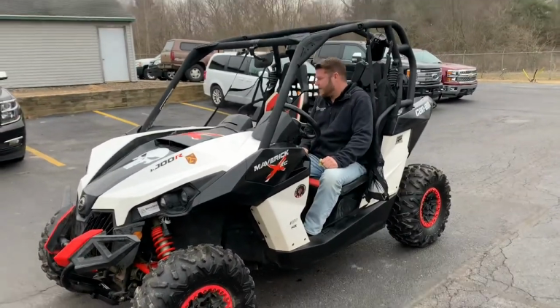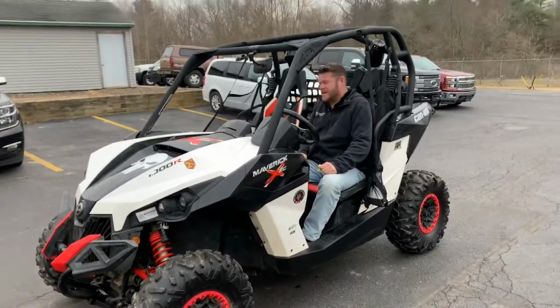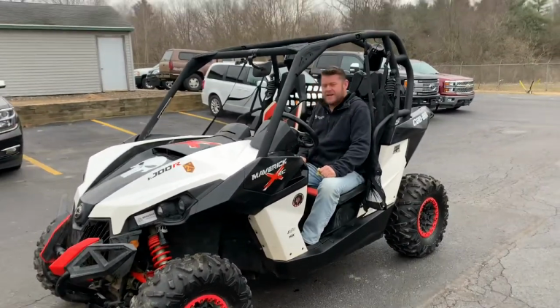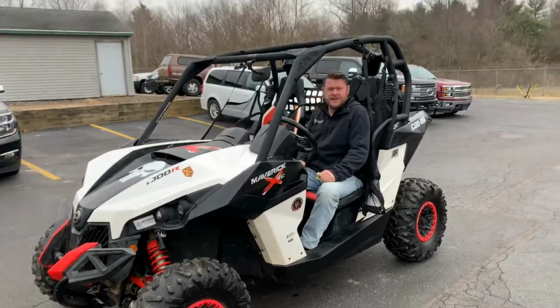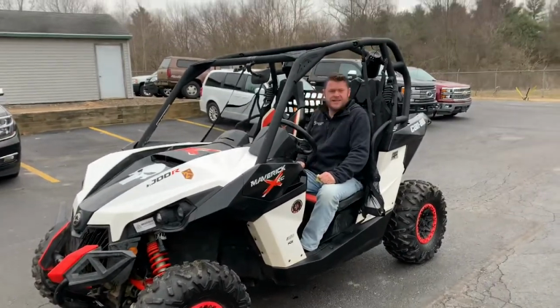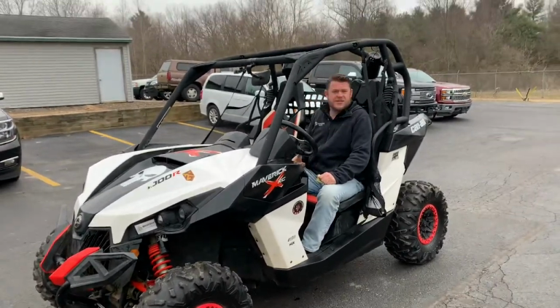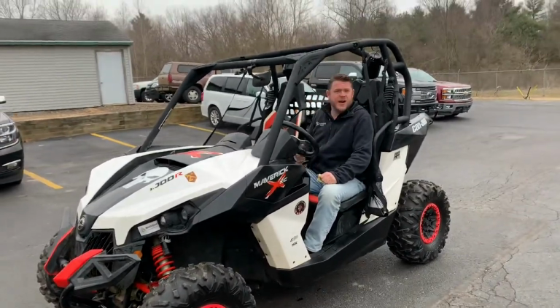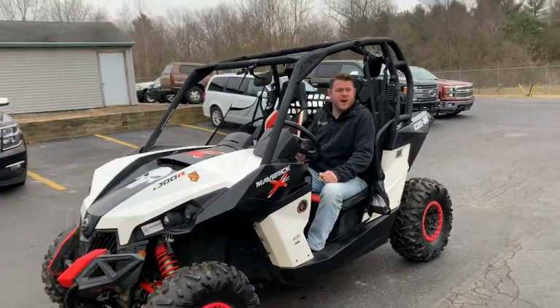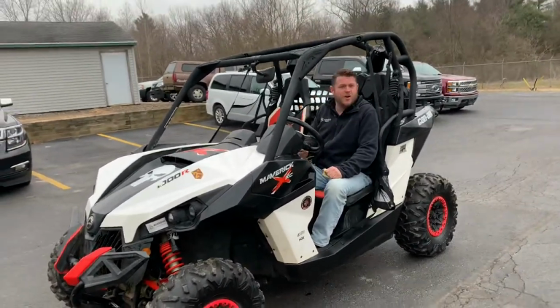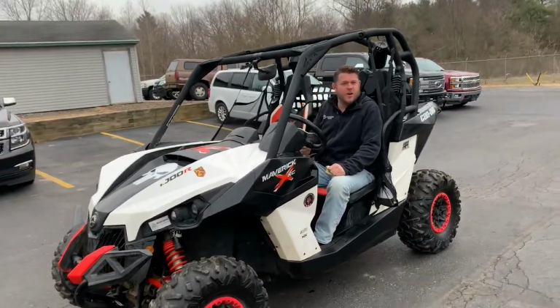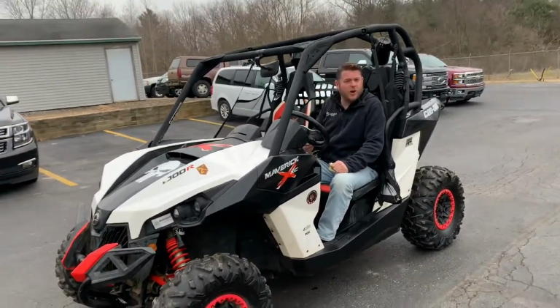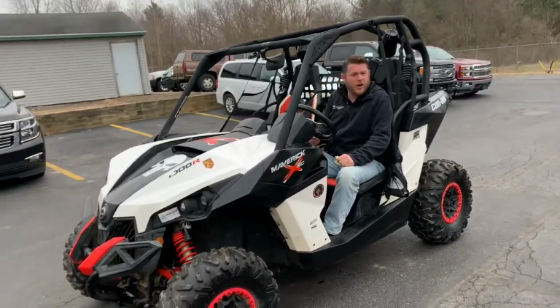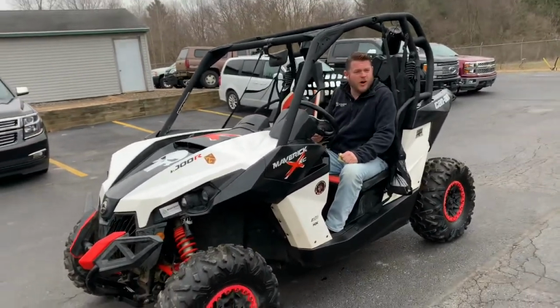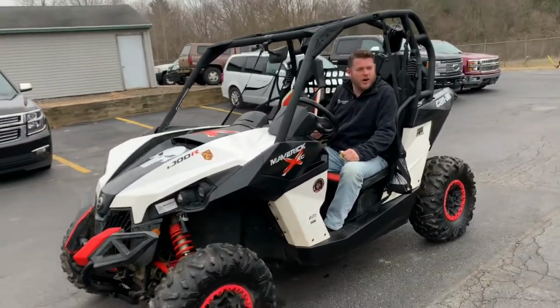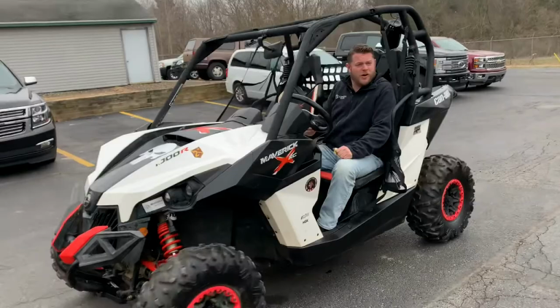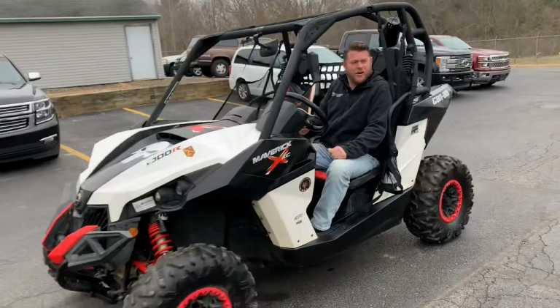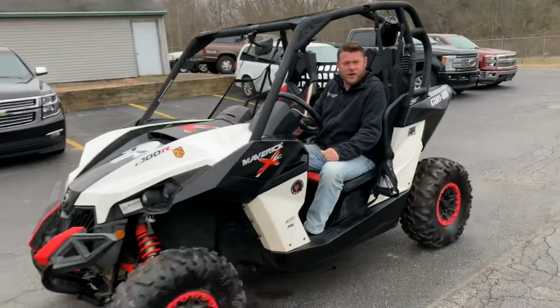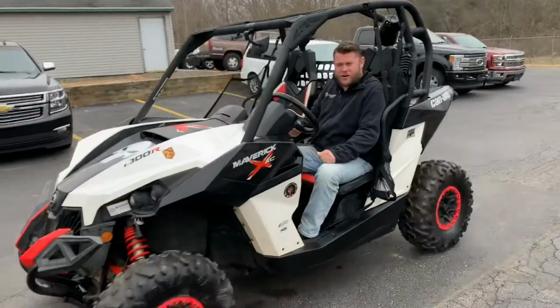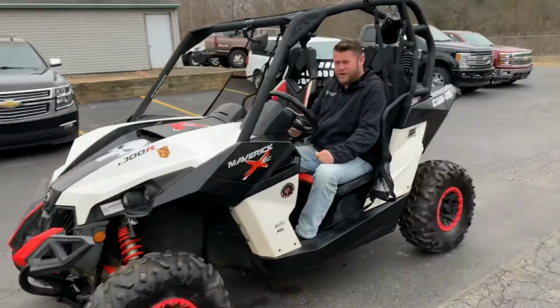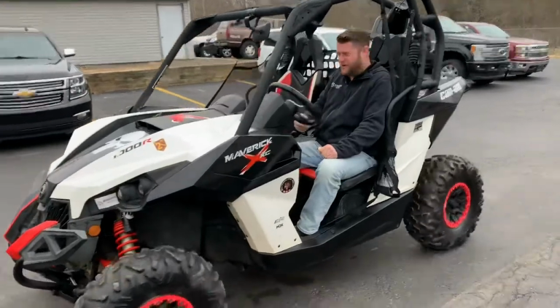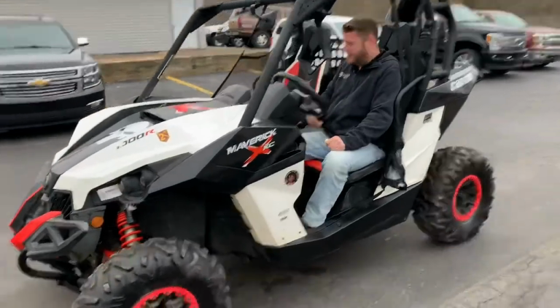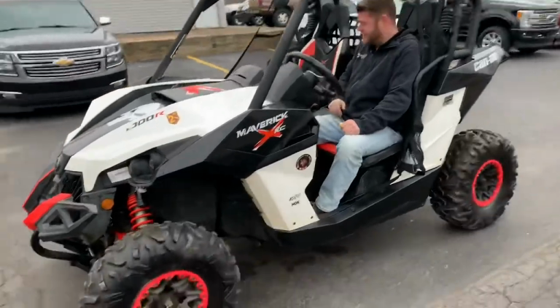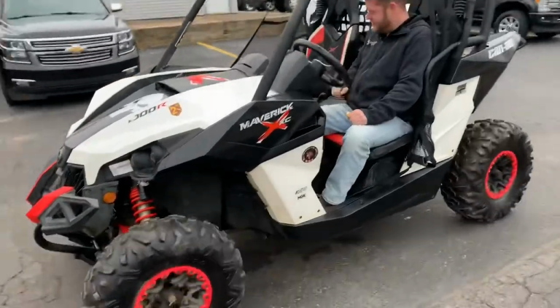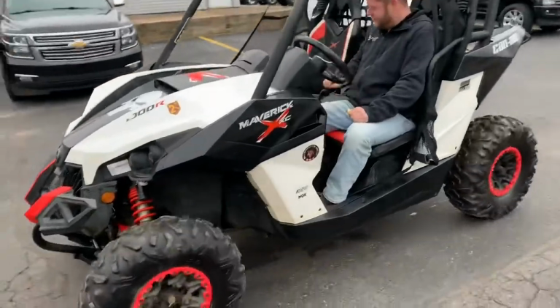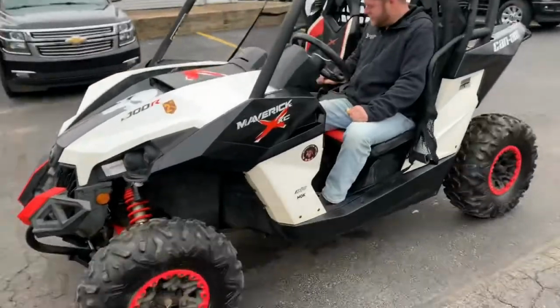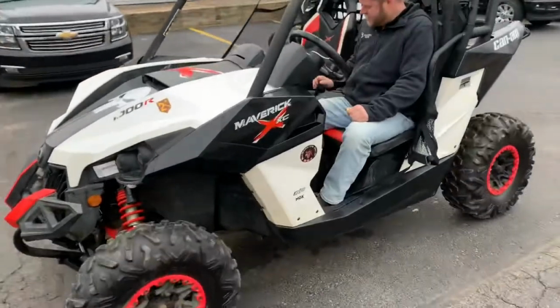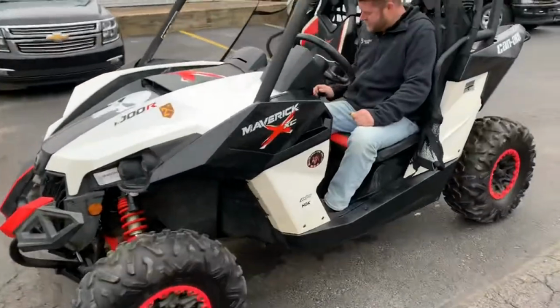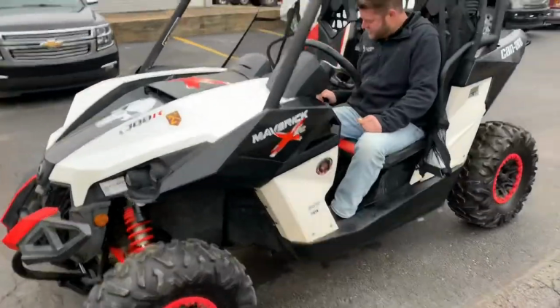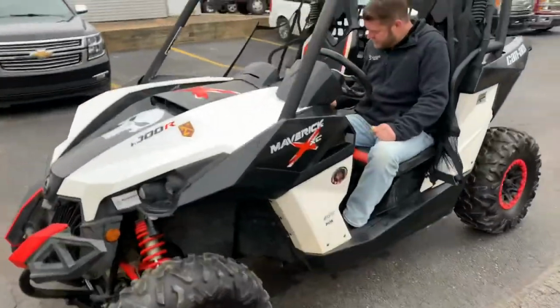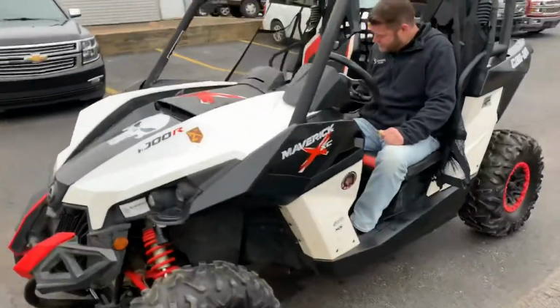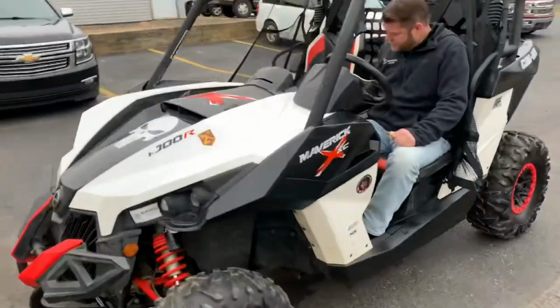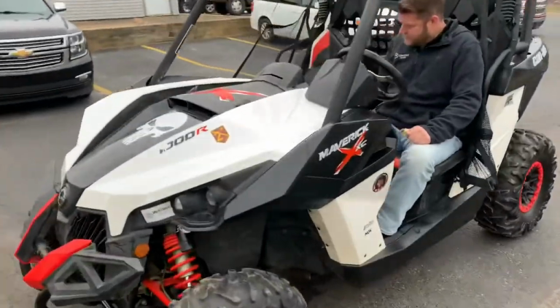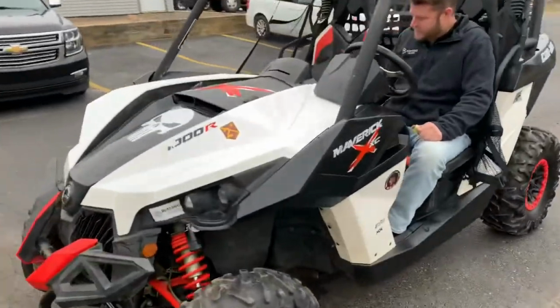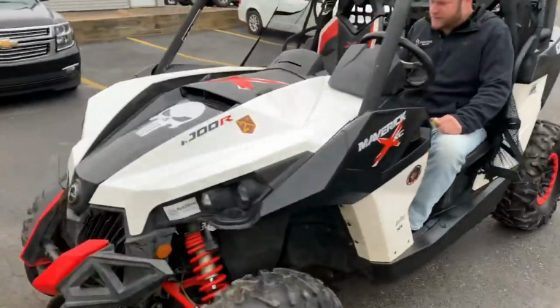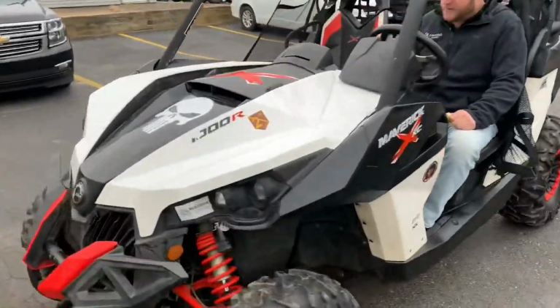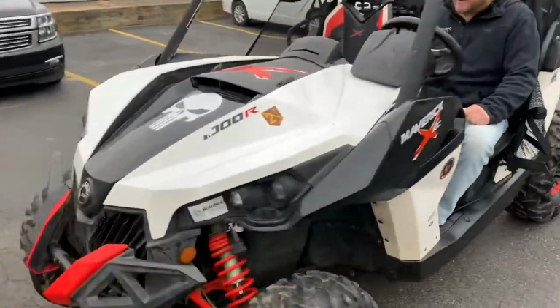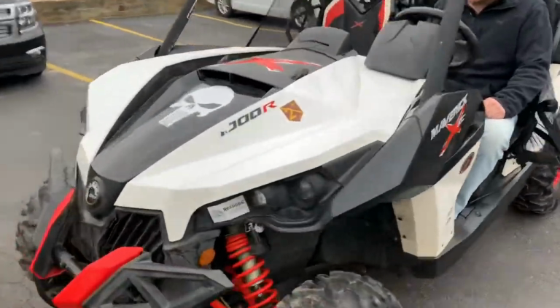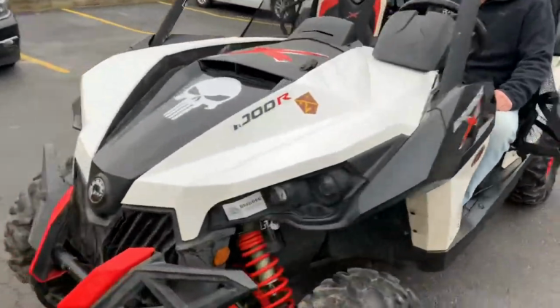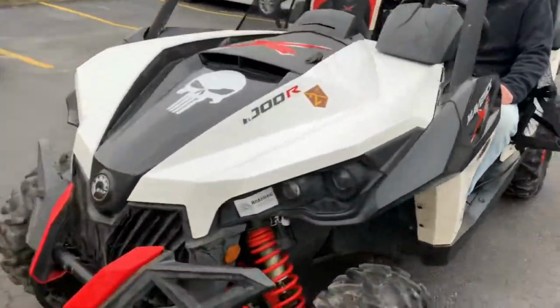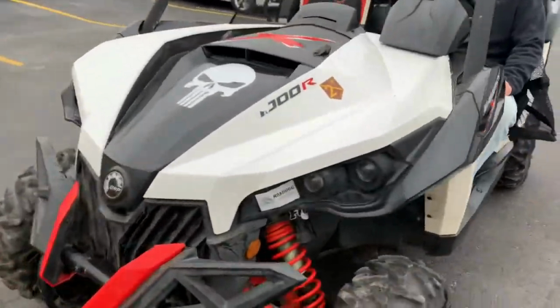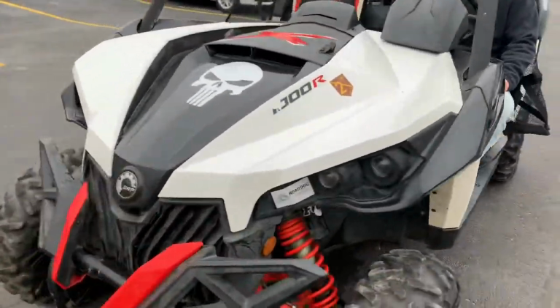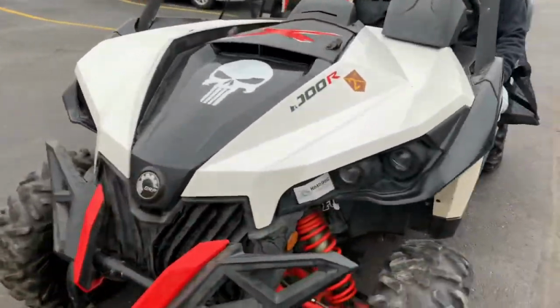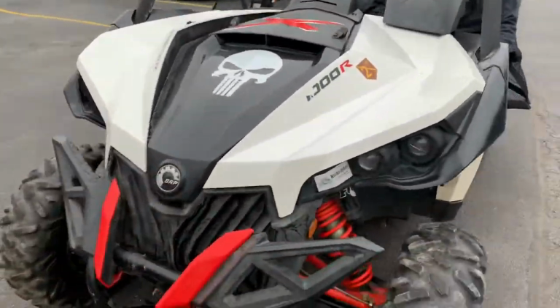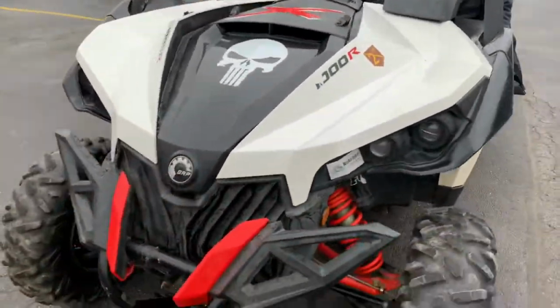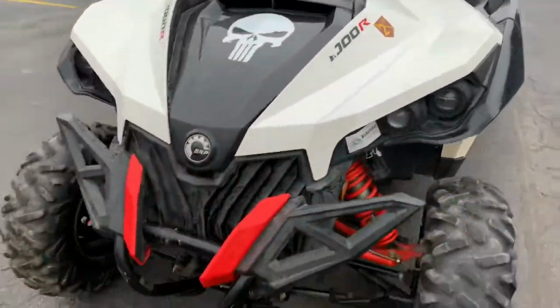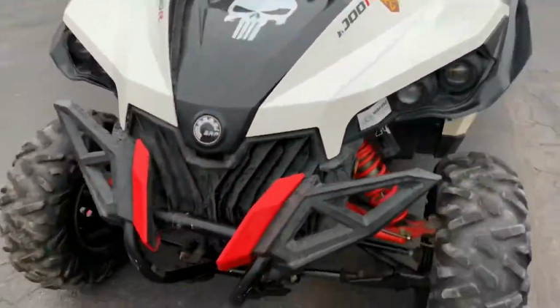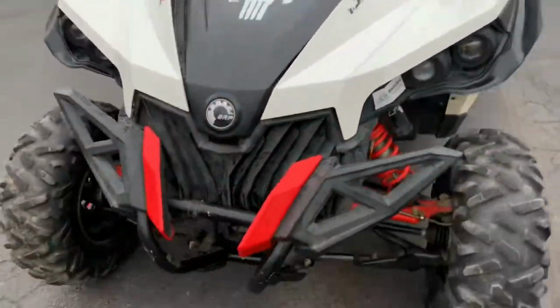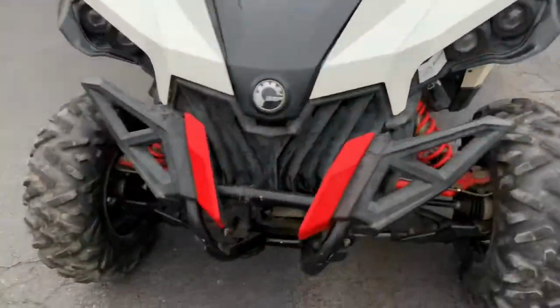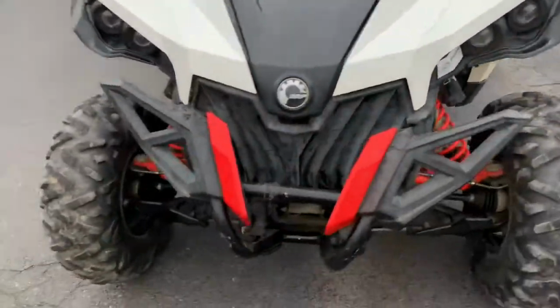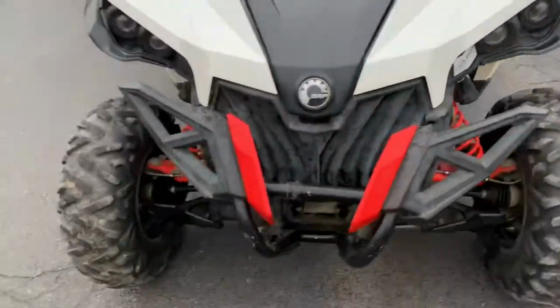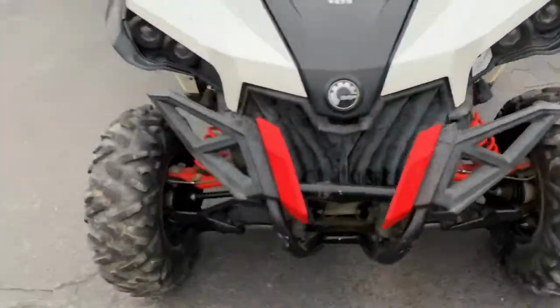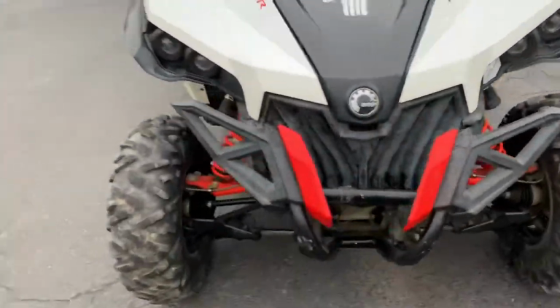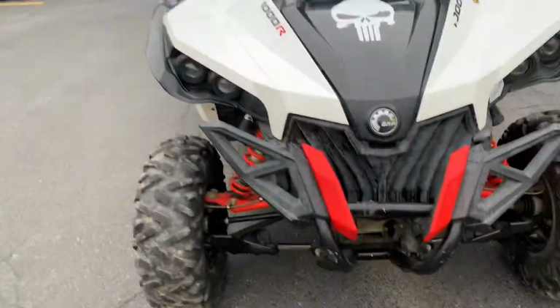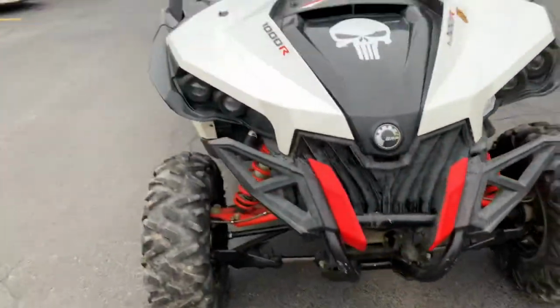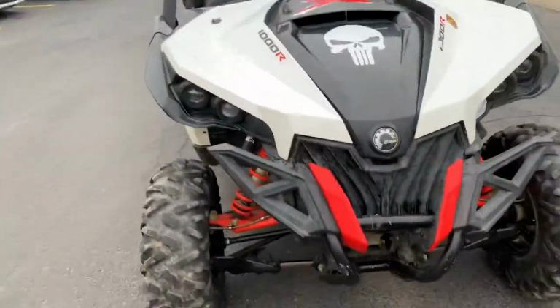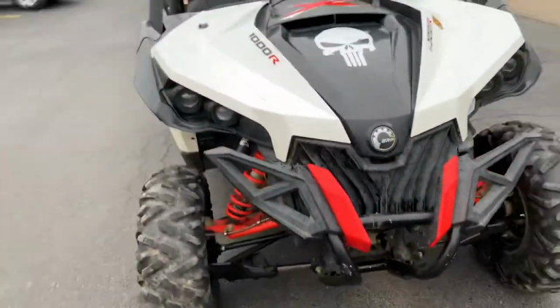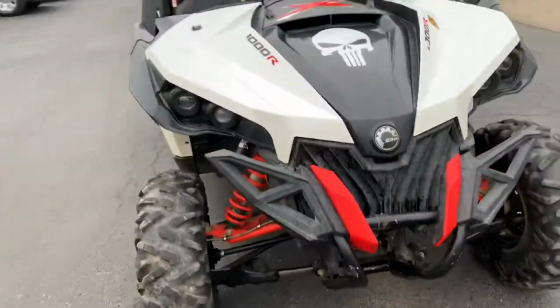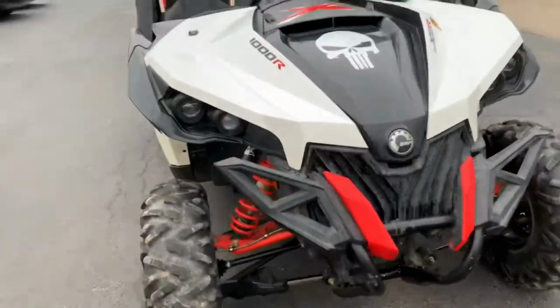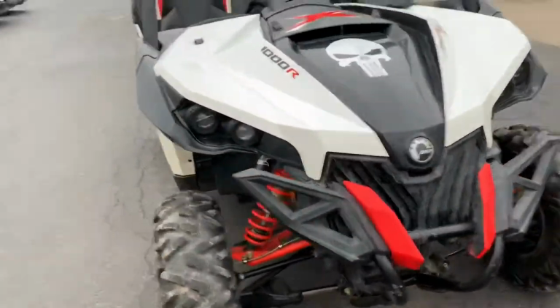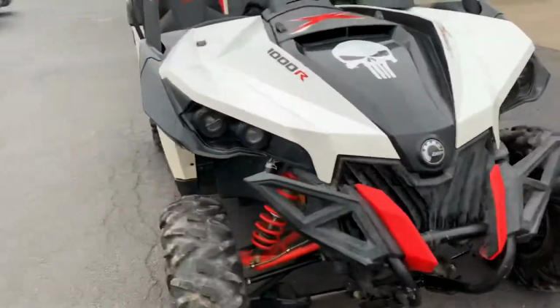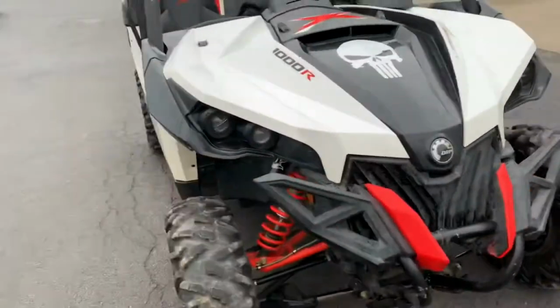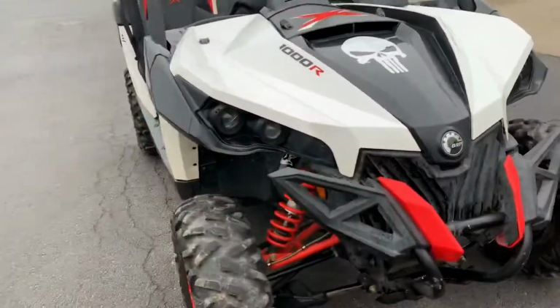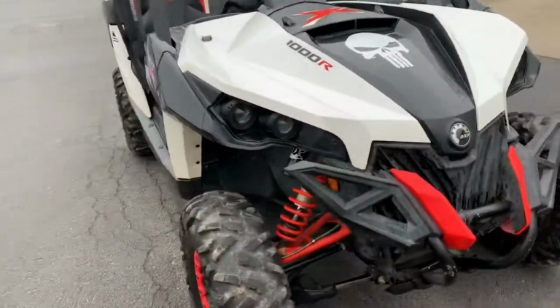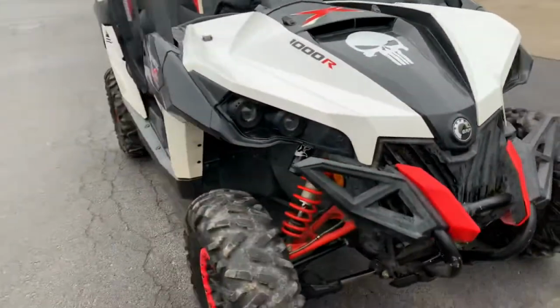The cross country Maverick 1000R. It's got the Punisher on it. This thing's stunning.